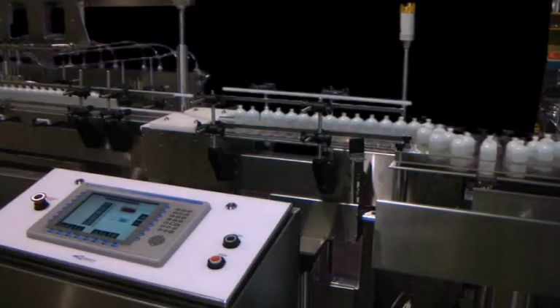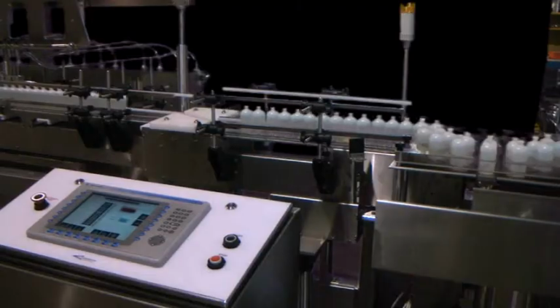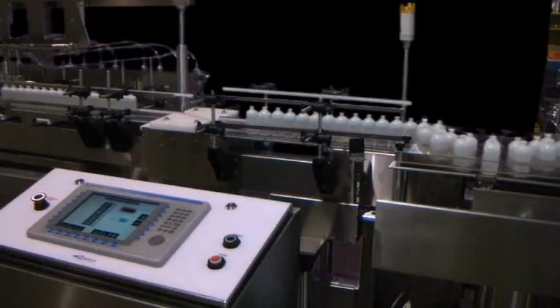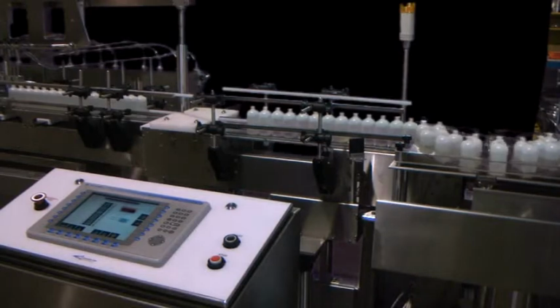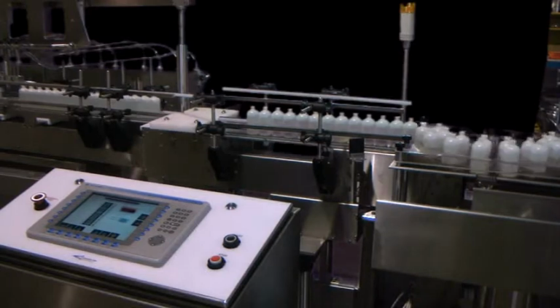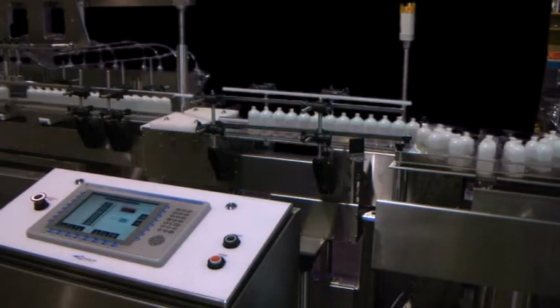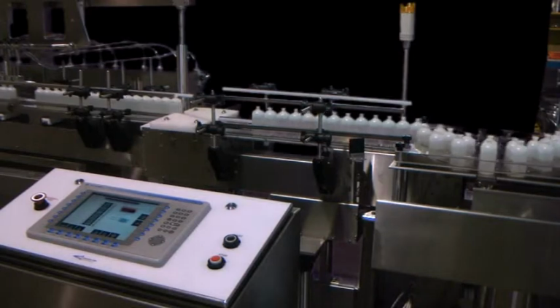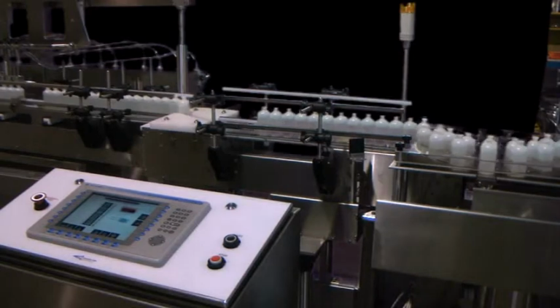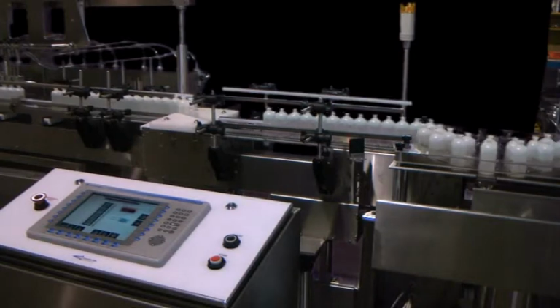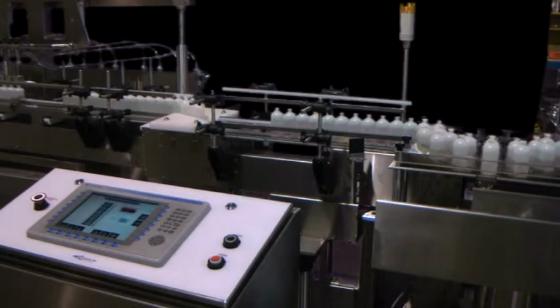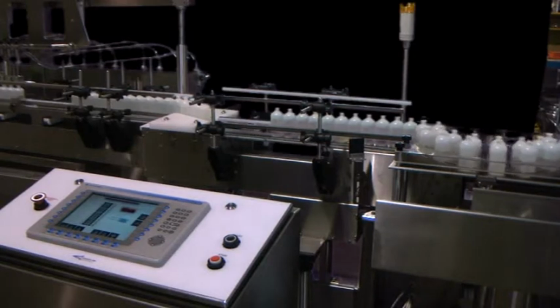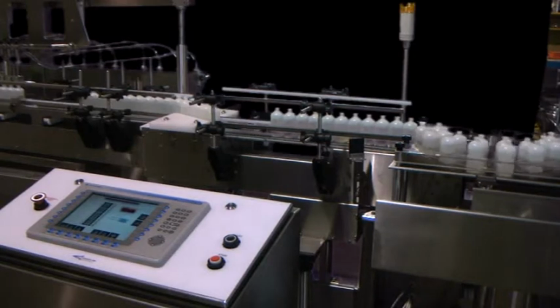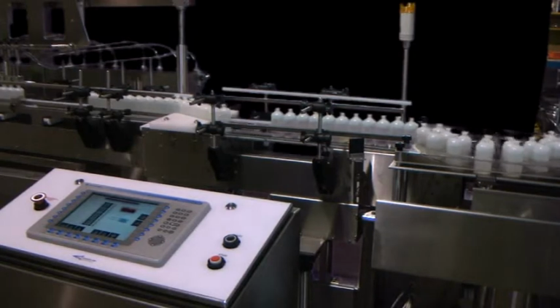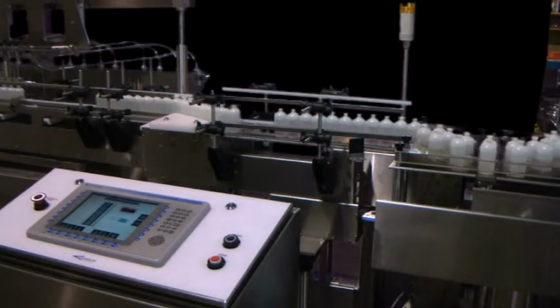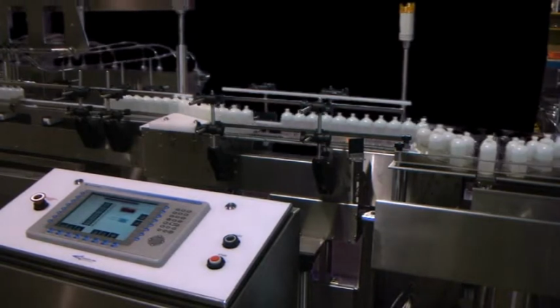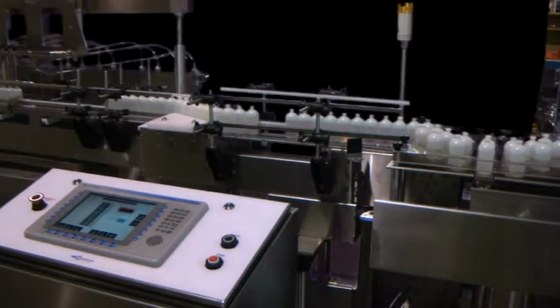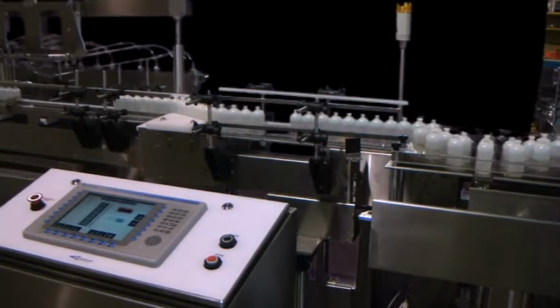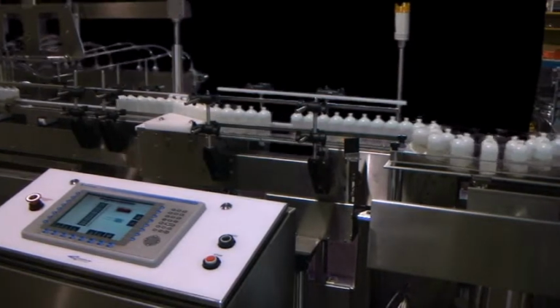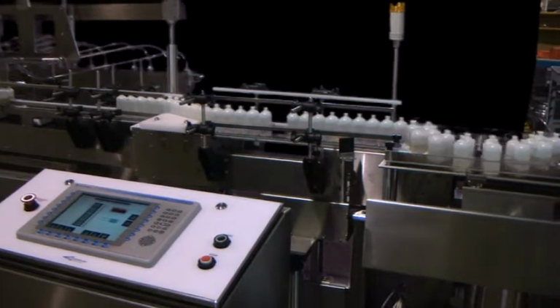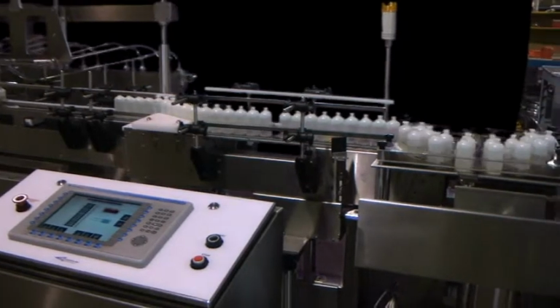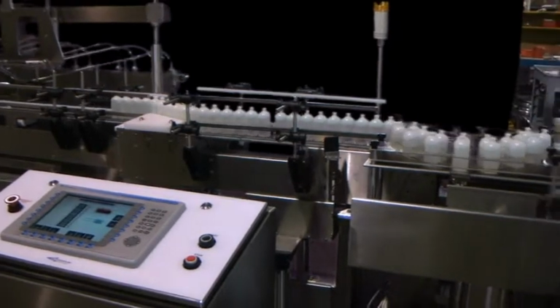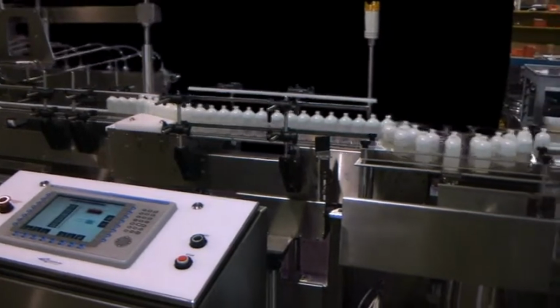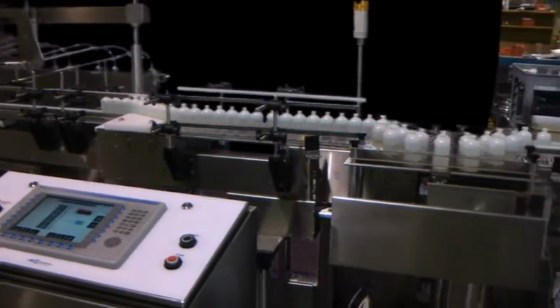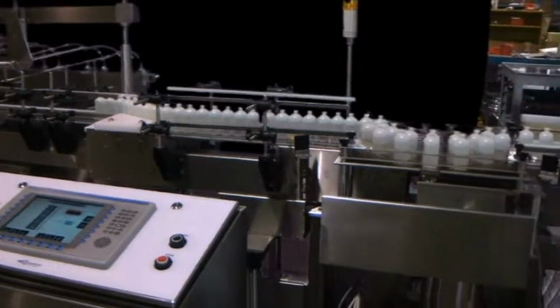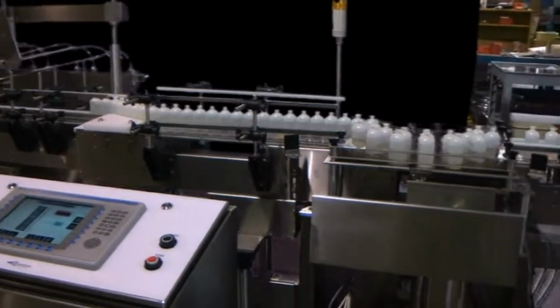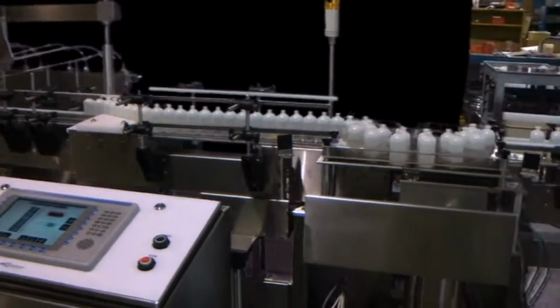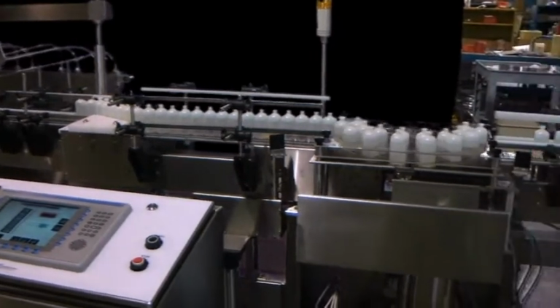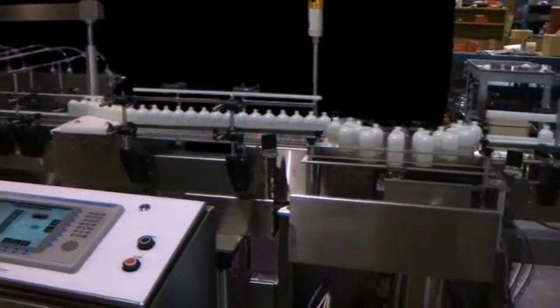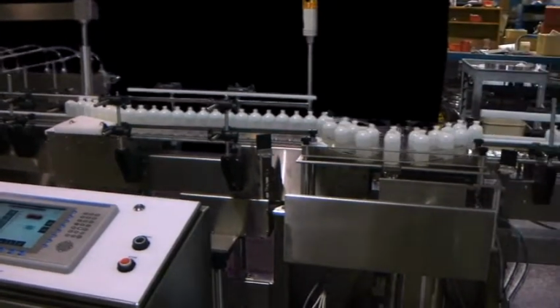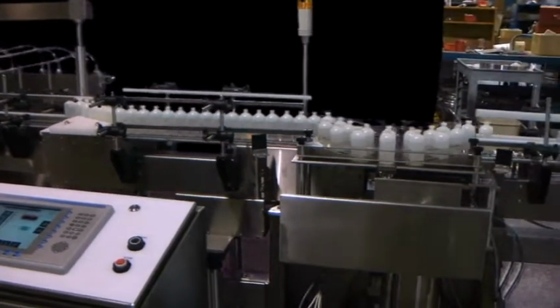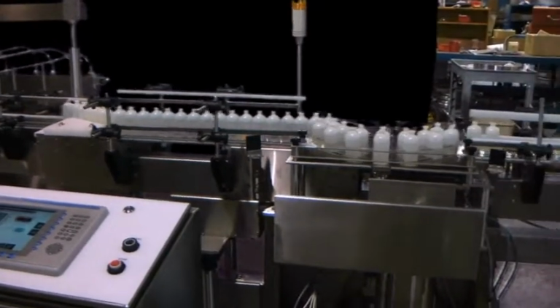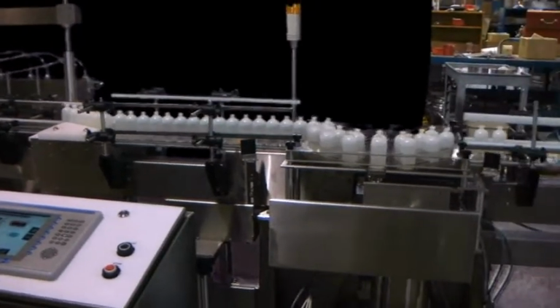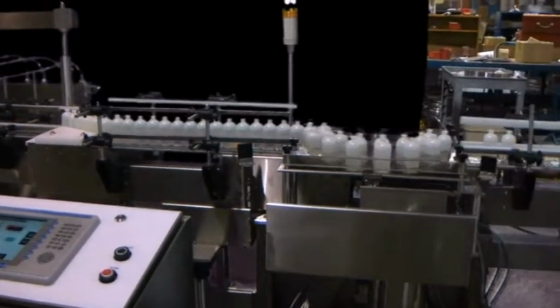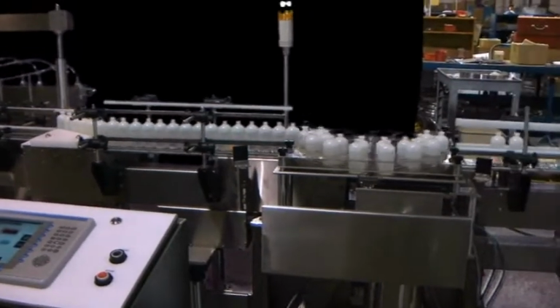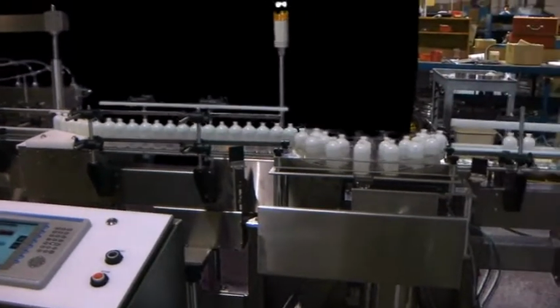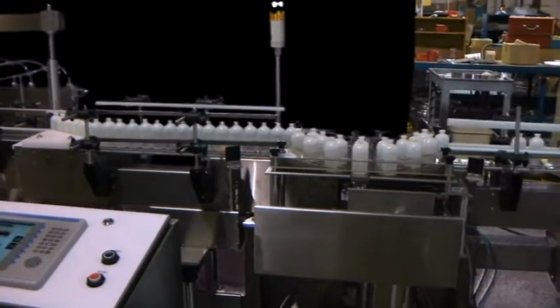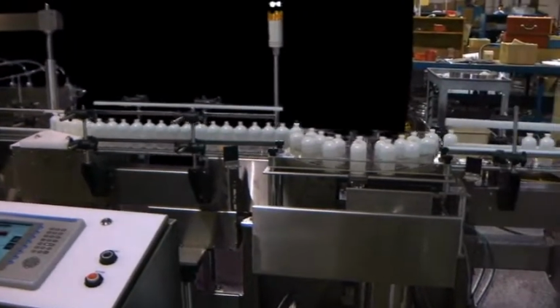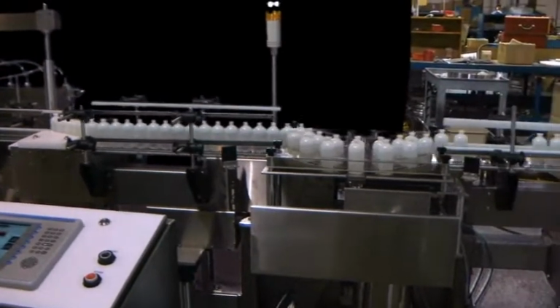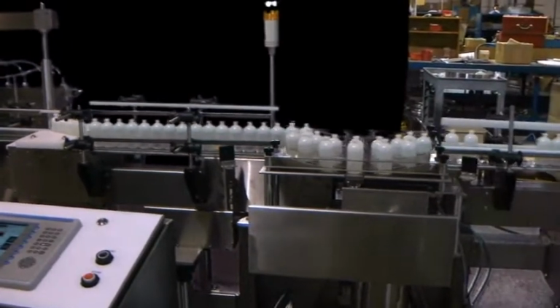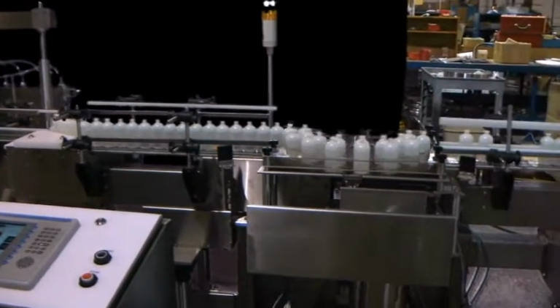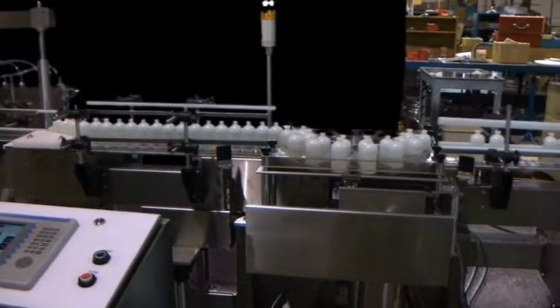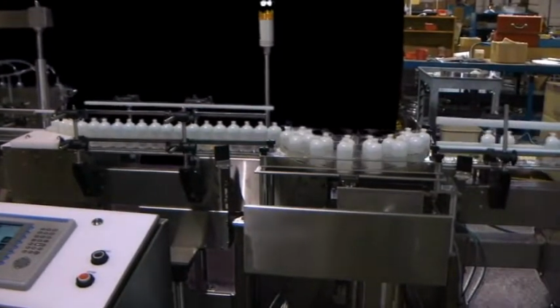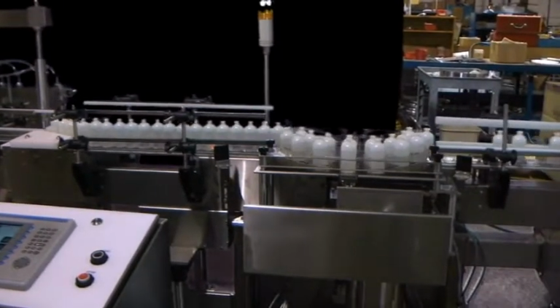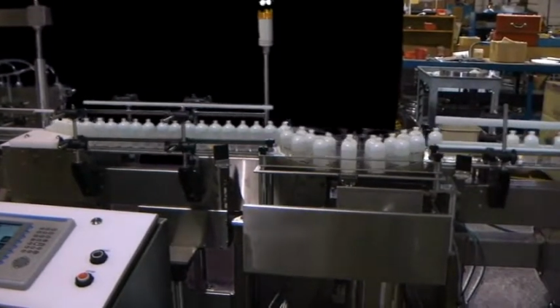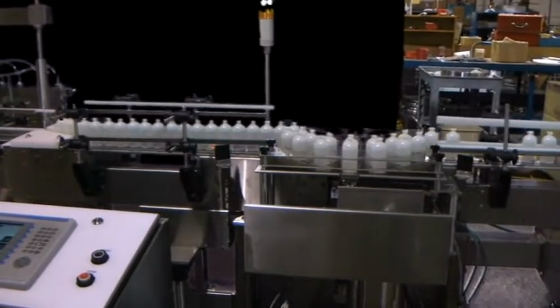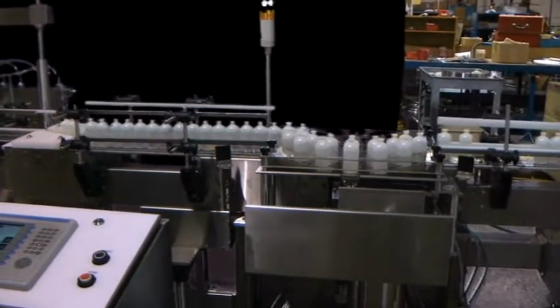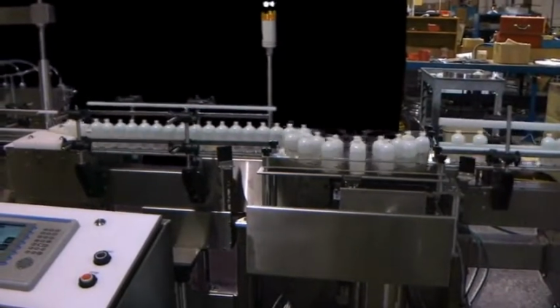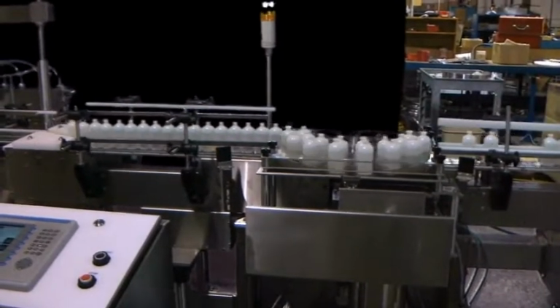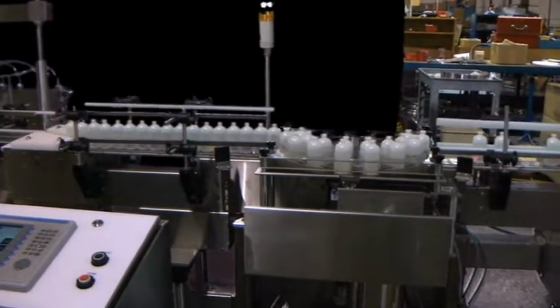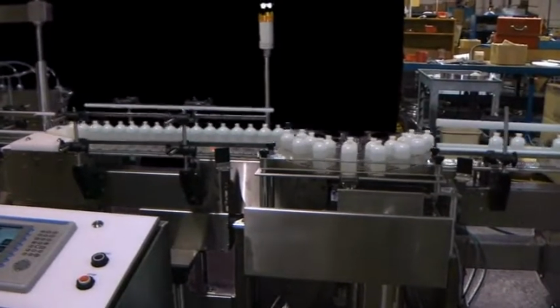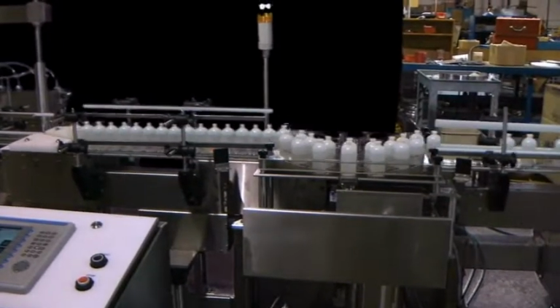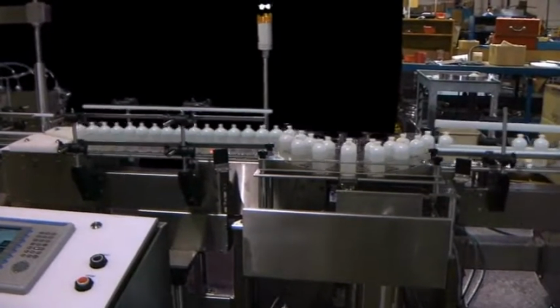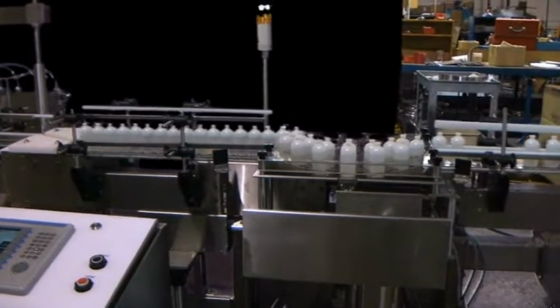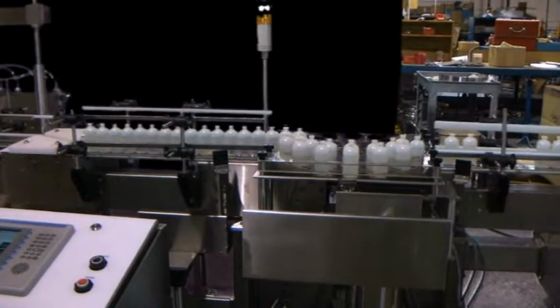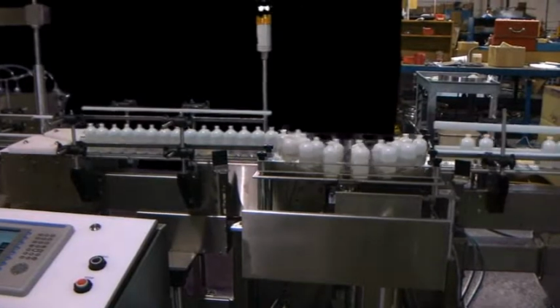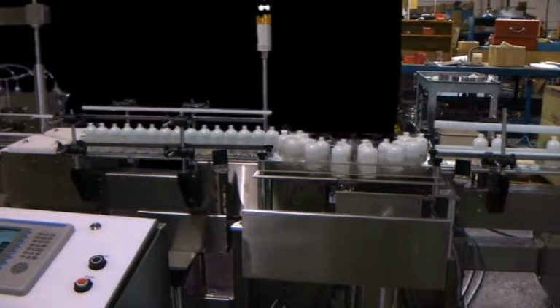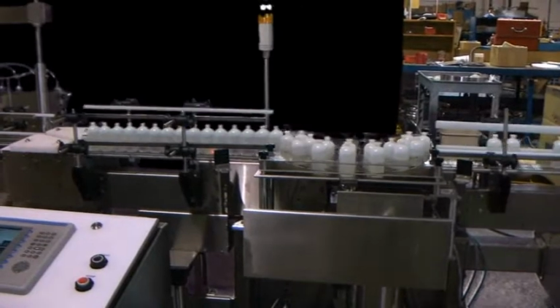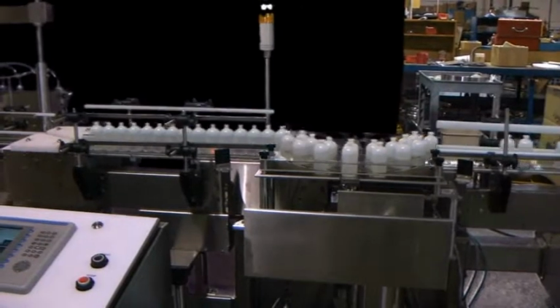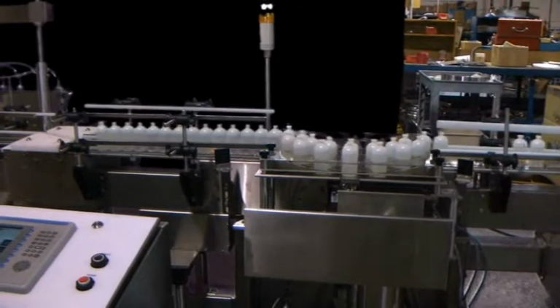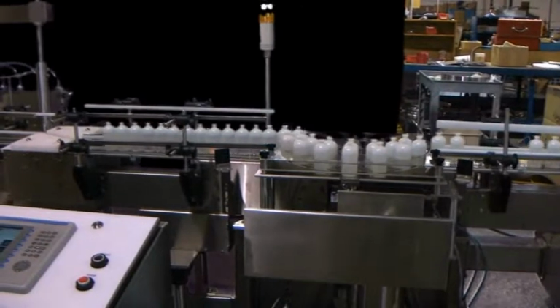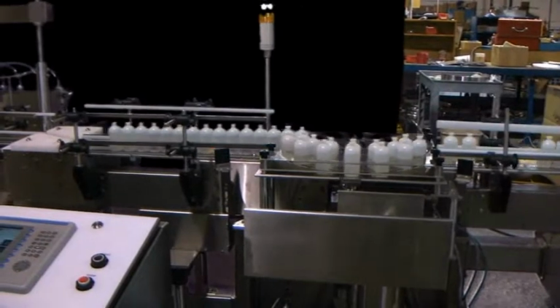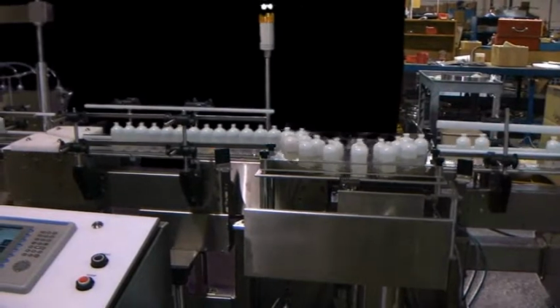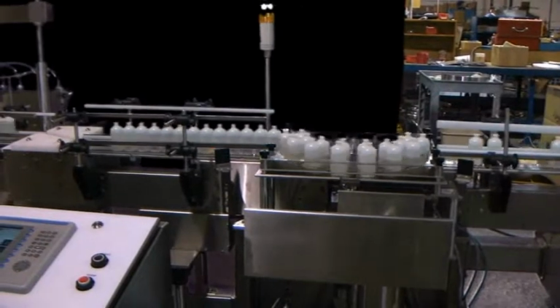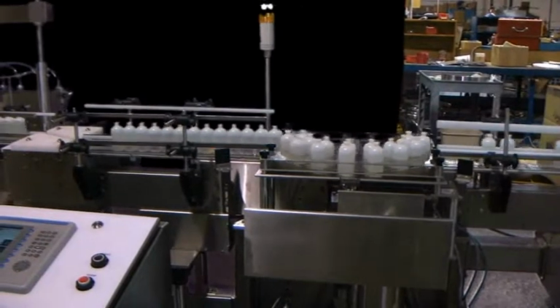After filling, each bottle passes through a 100% check weighing system that verifies filling accuracy.